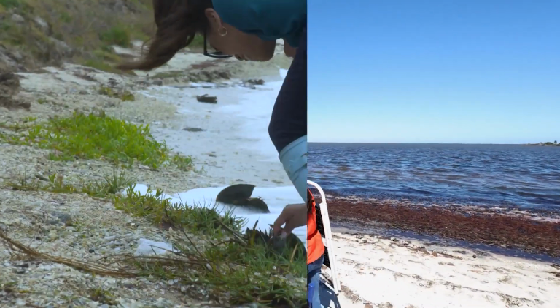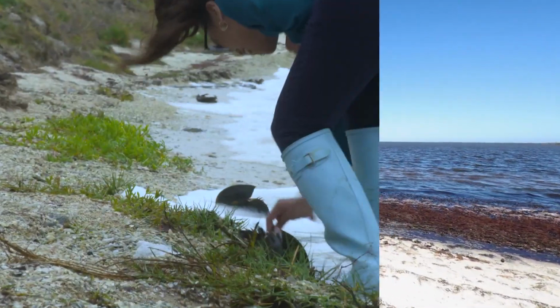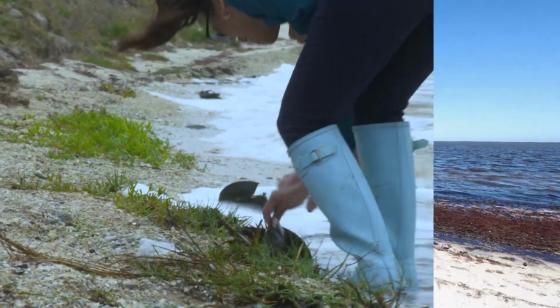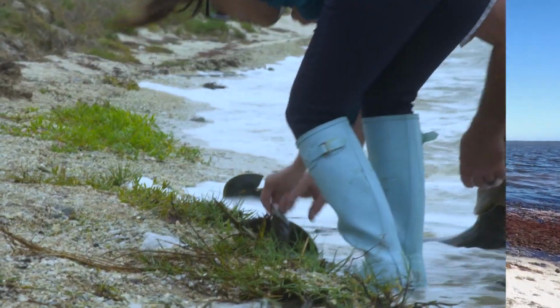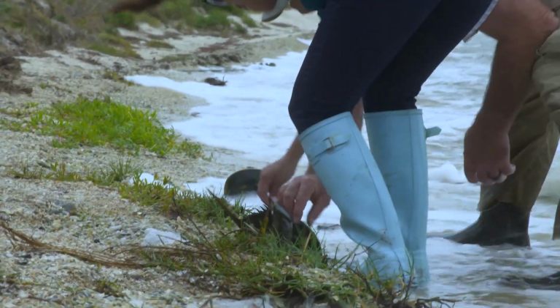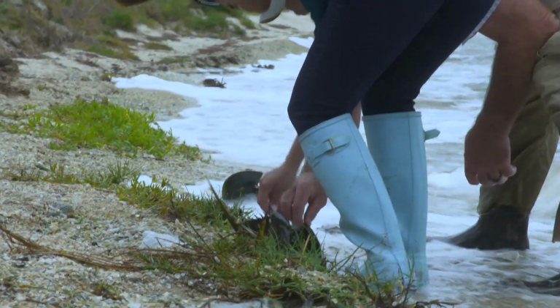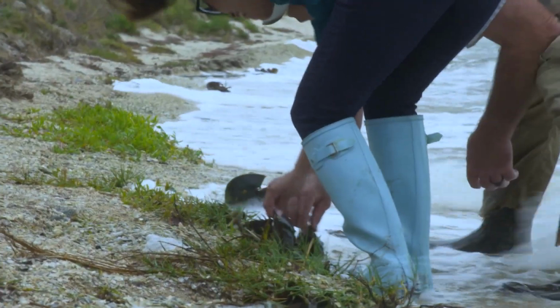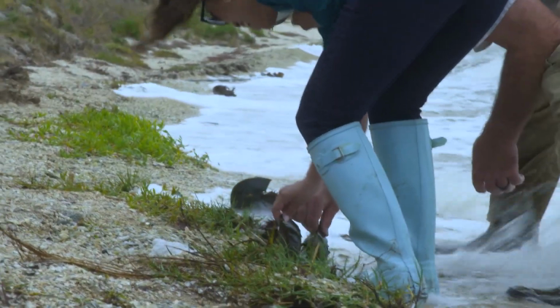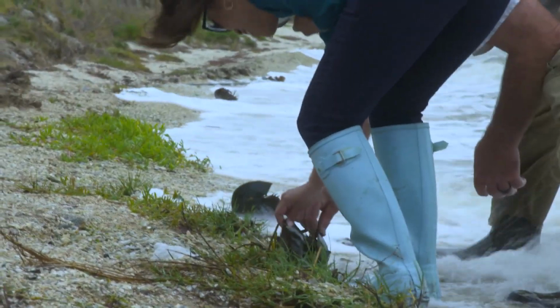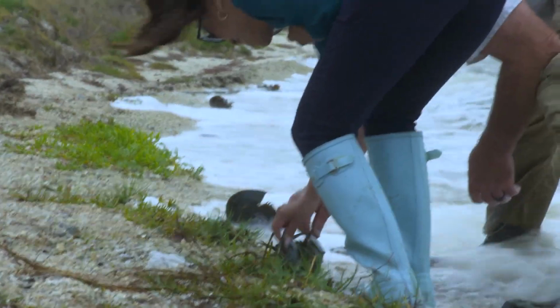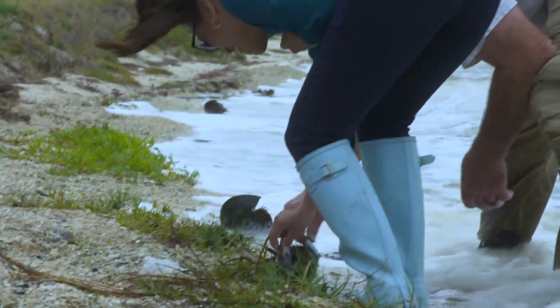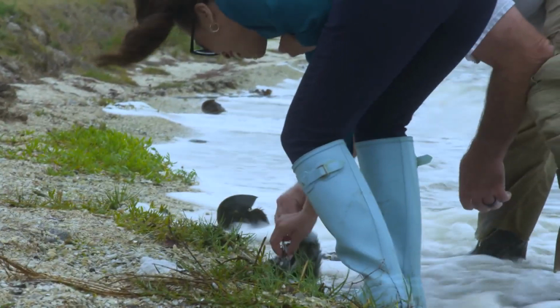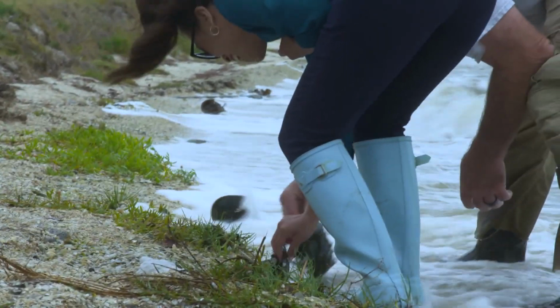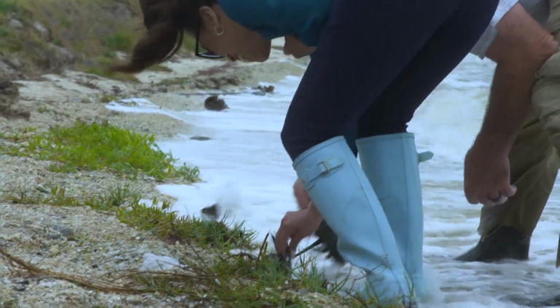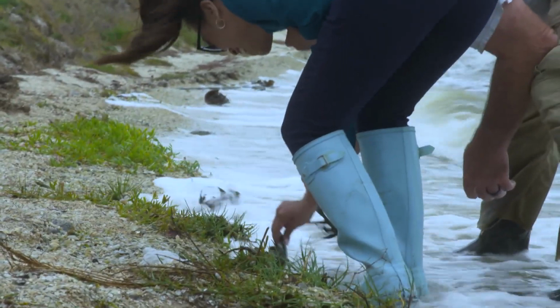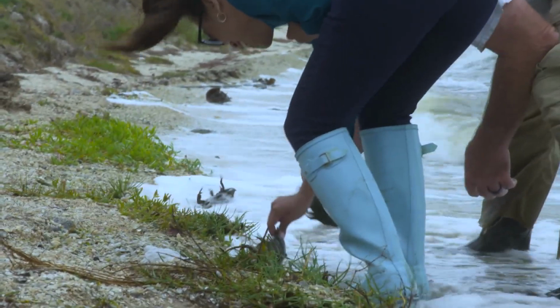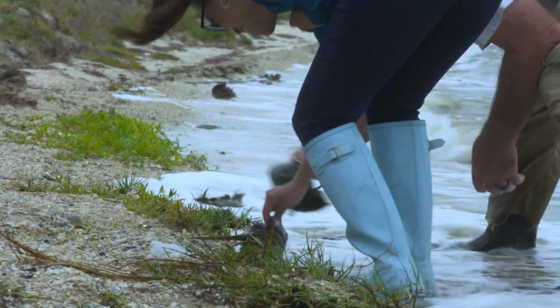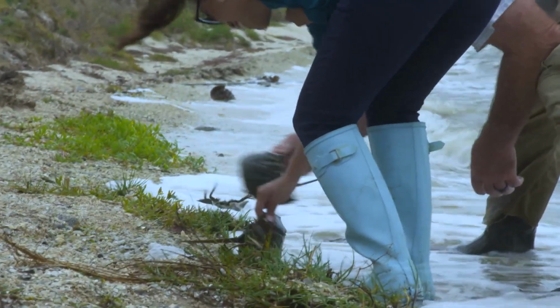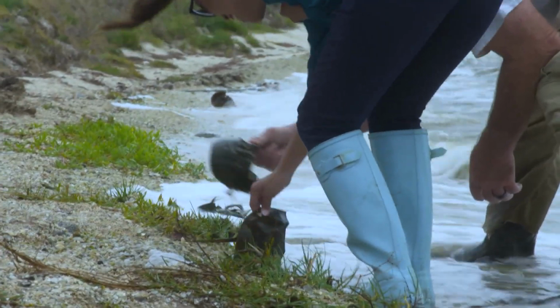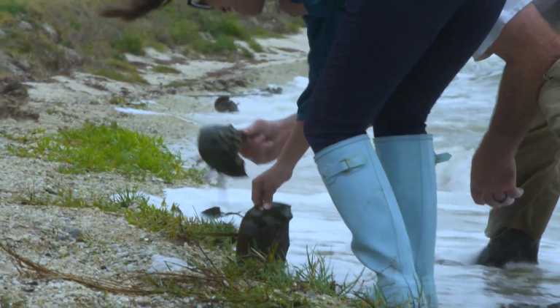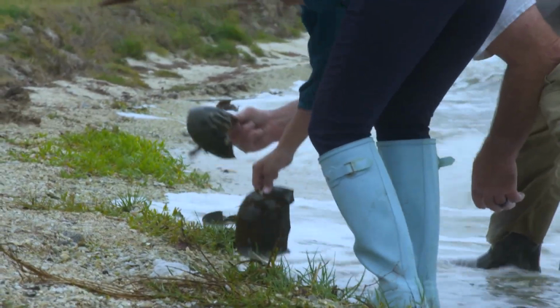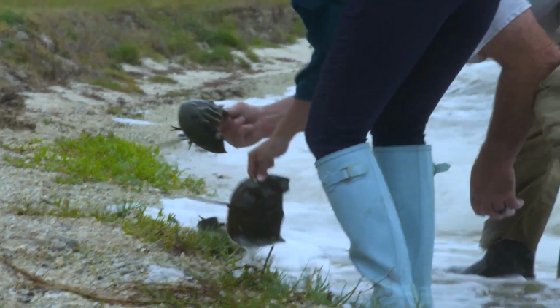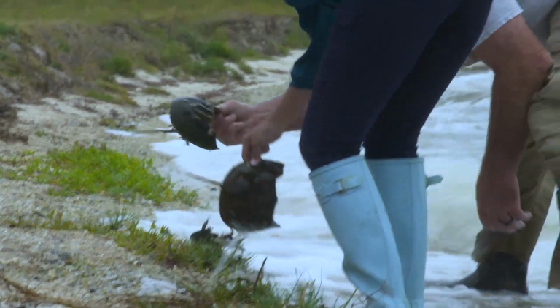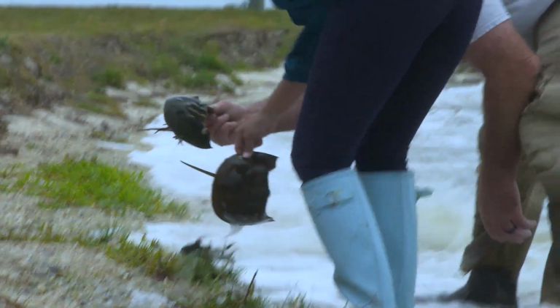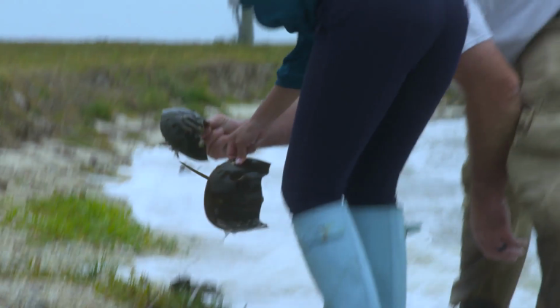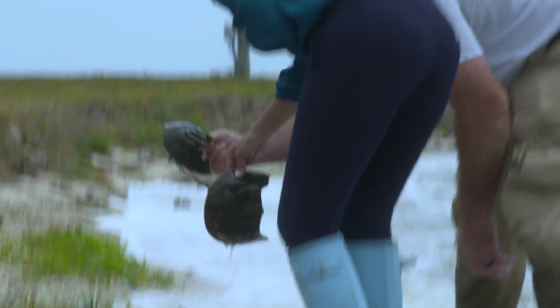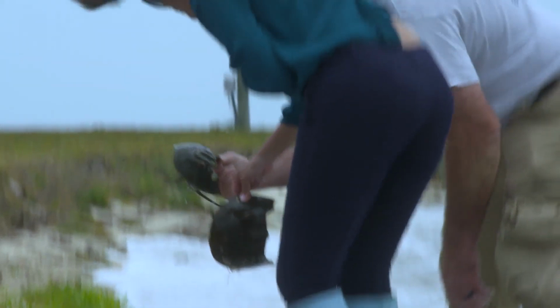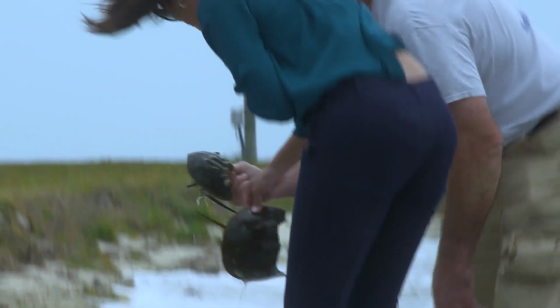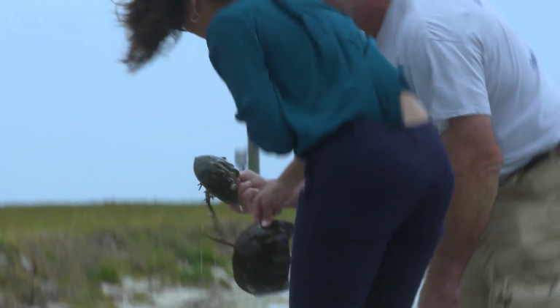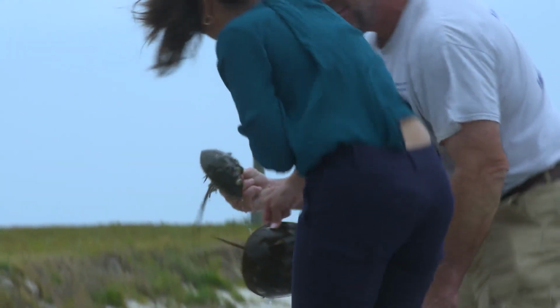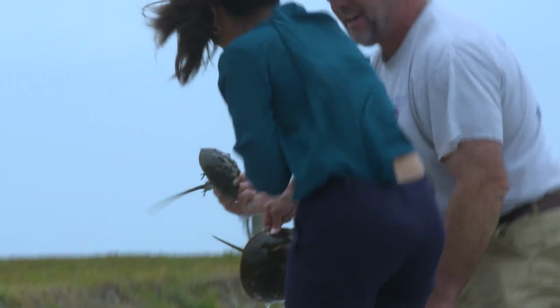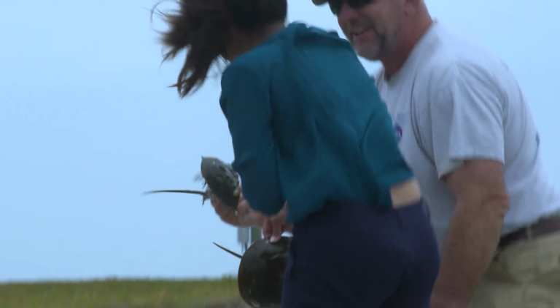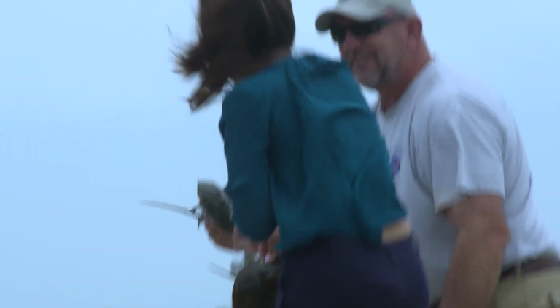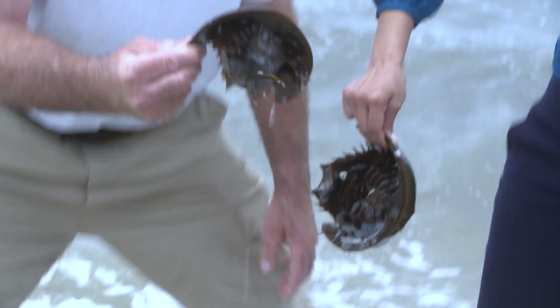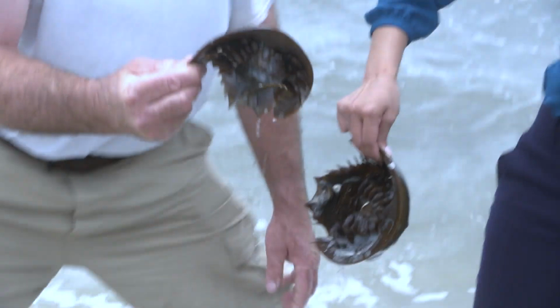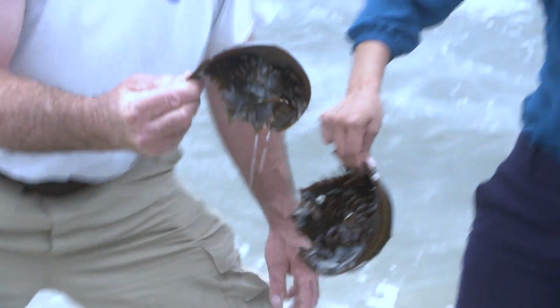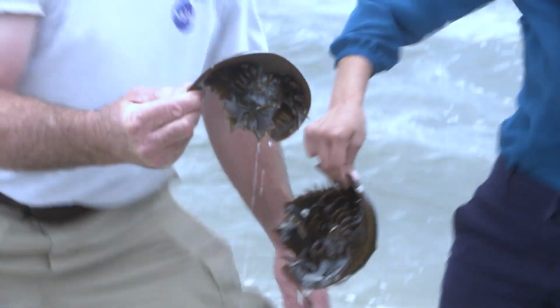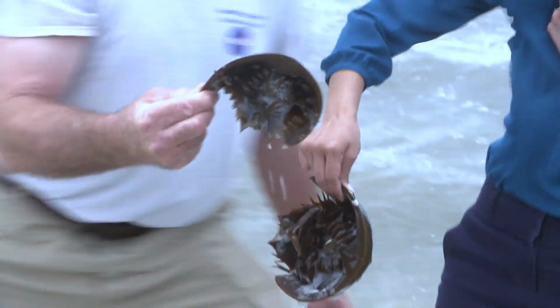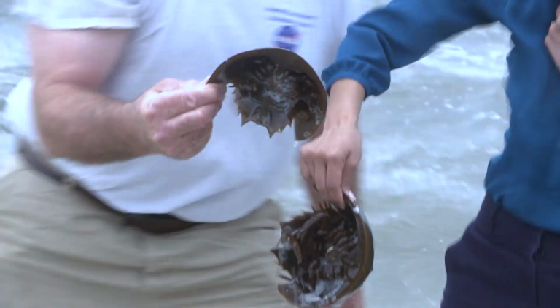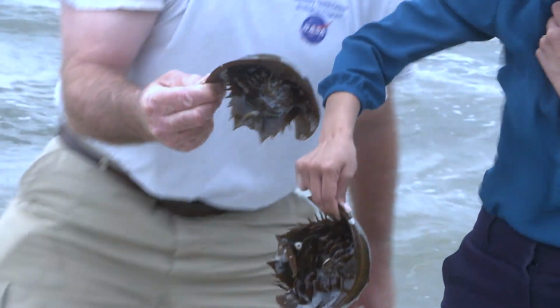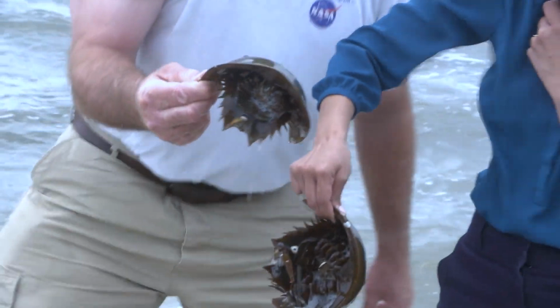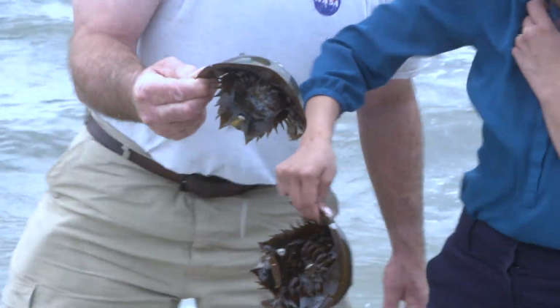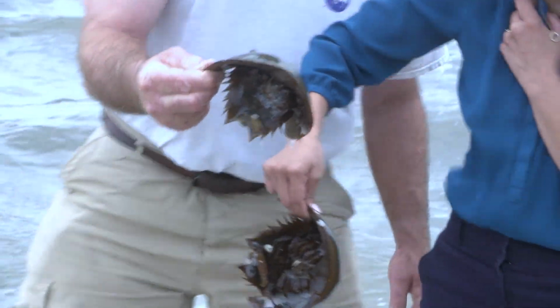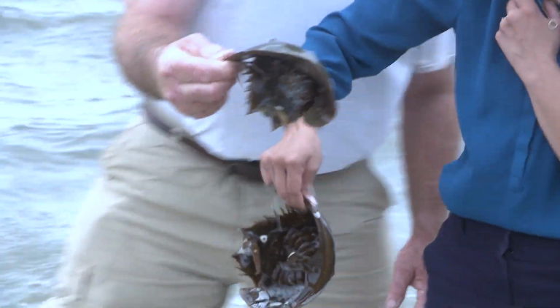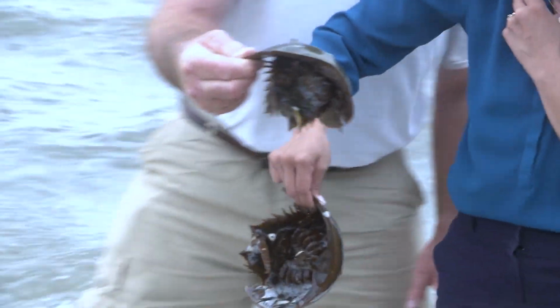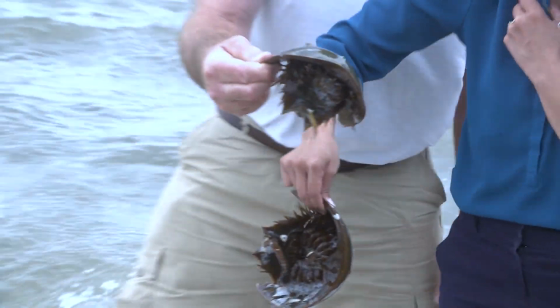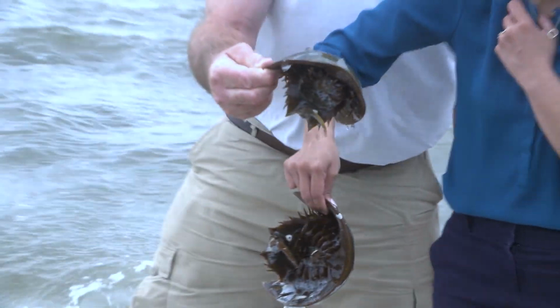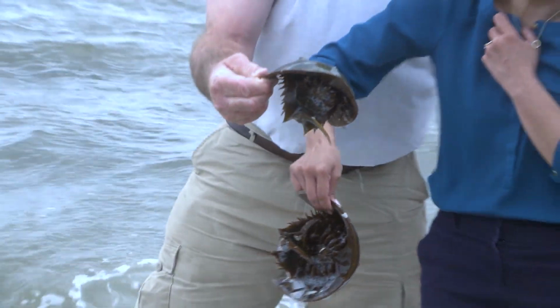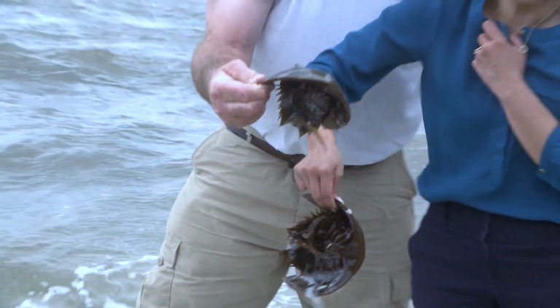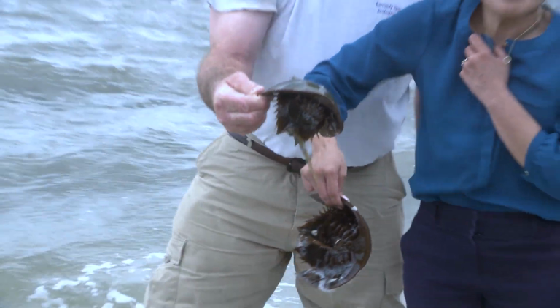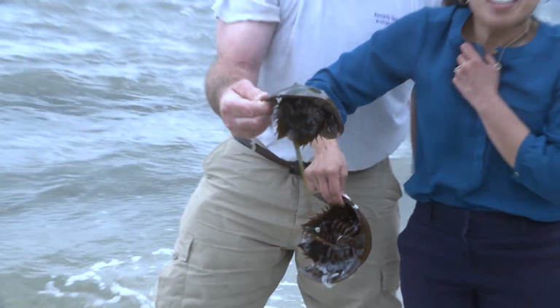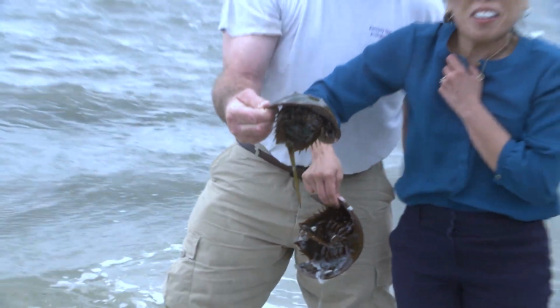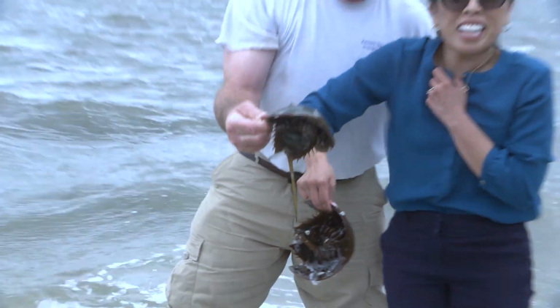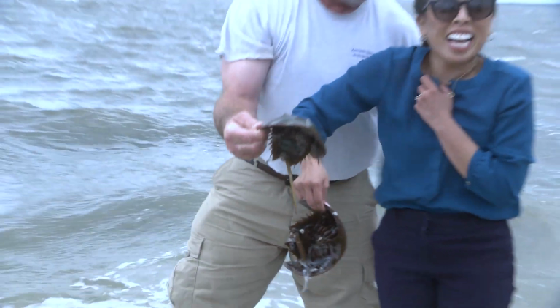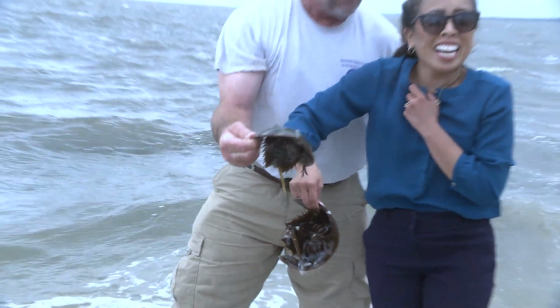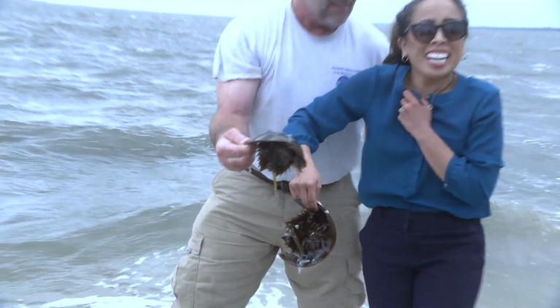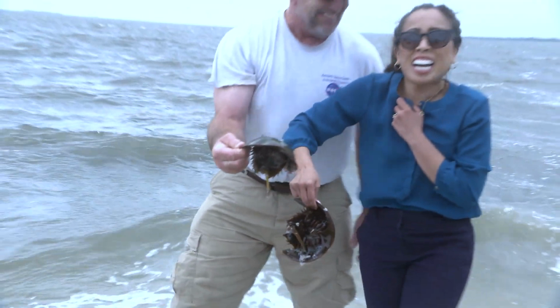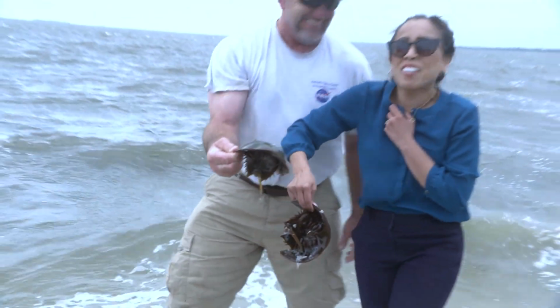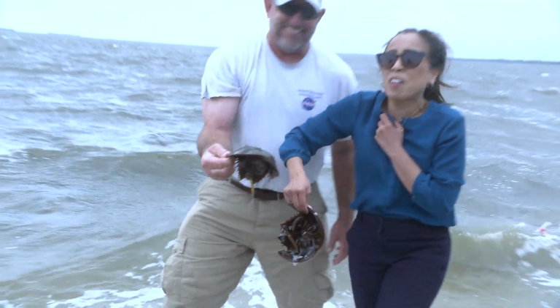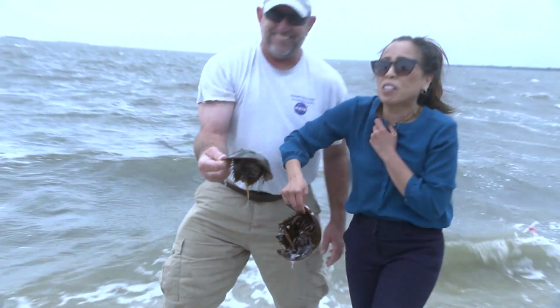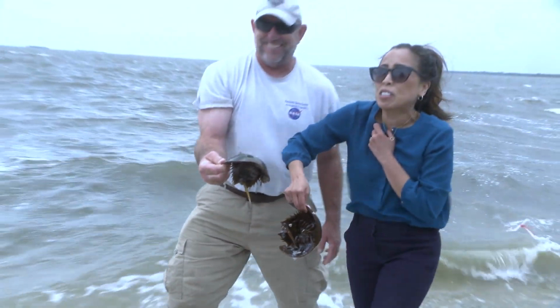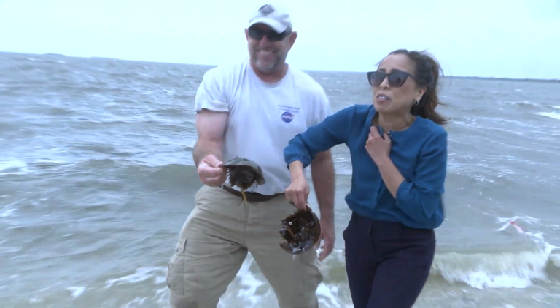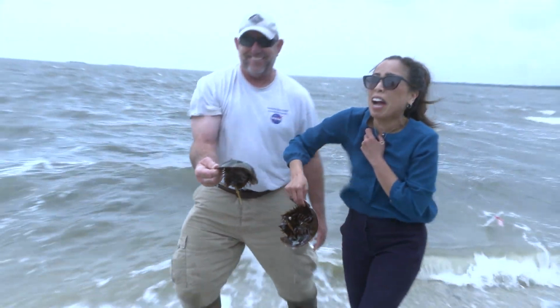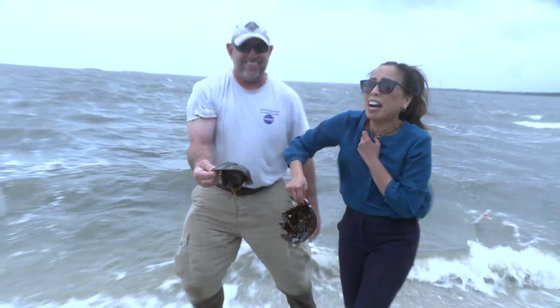Oh my god, oh my god, oh my god — you got a female, I got a male! Look at that. I have a horseshoe crab!